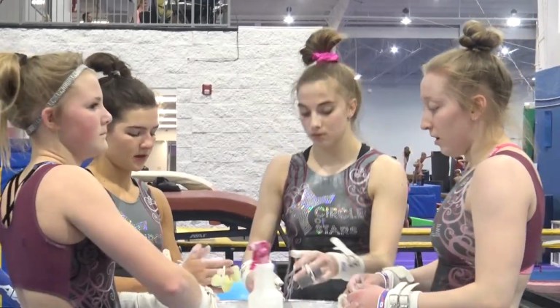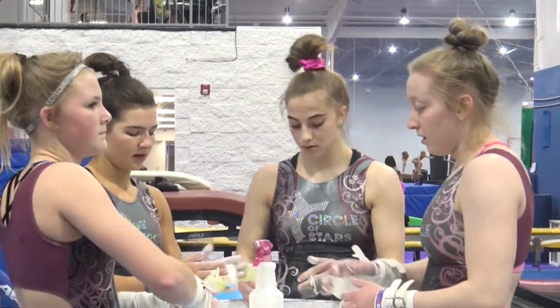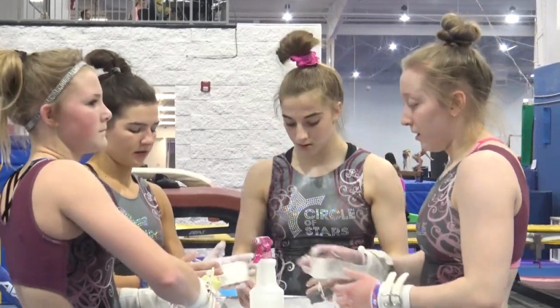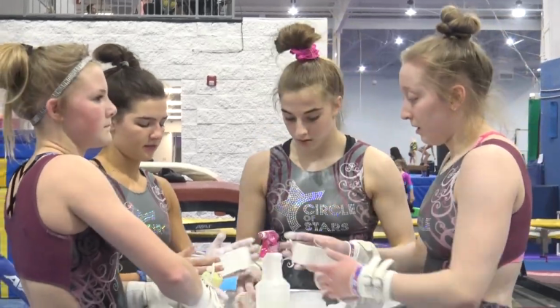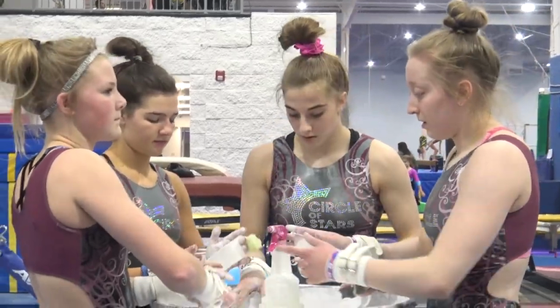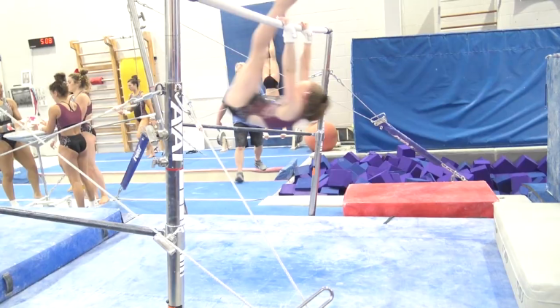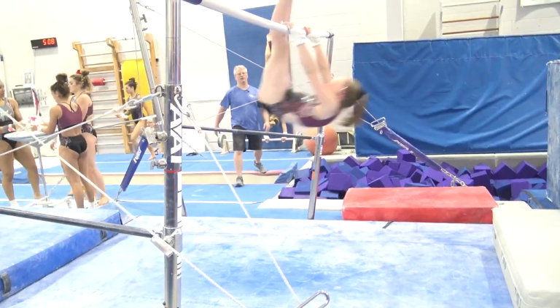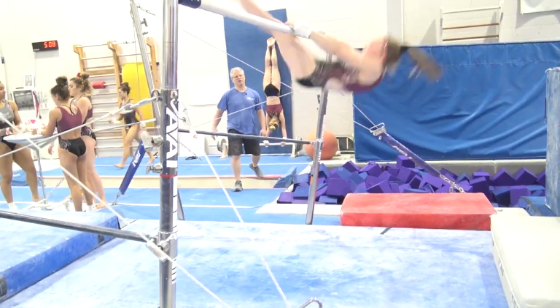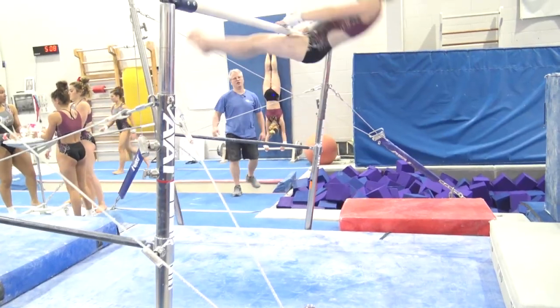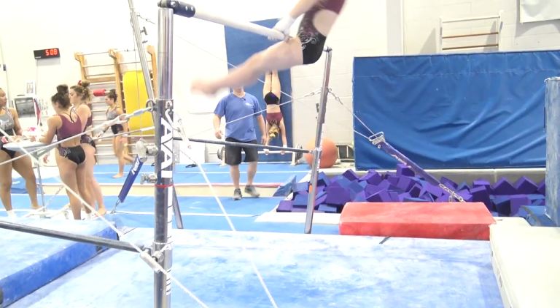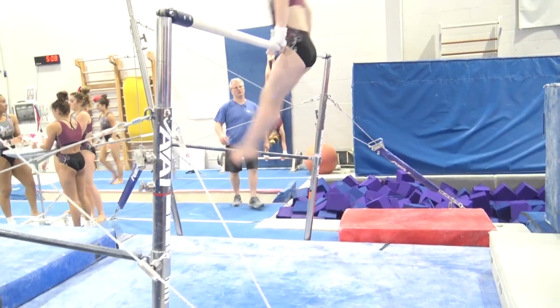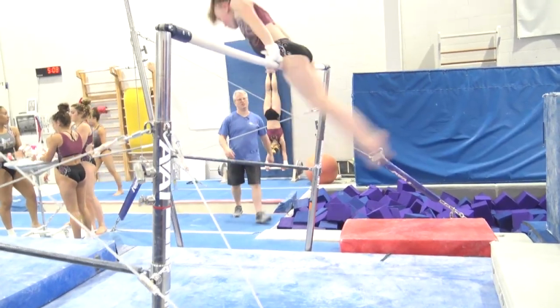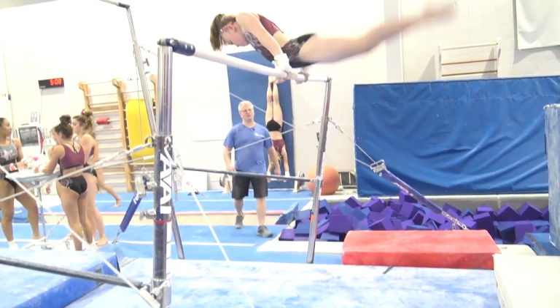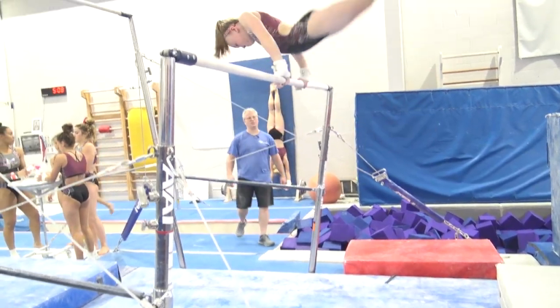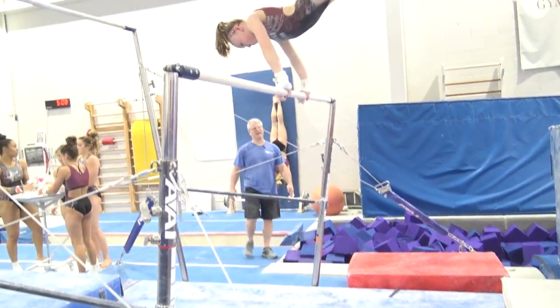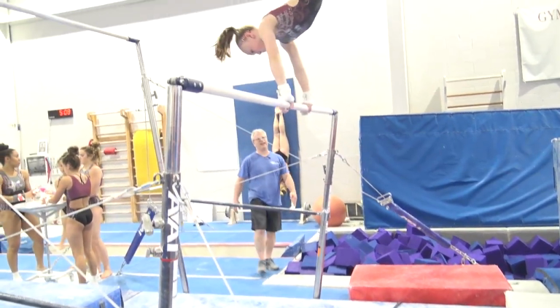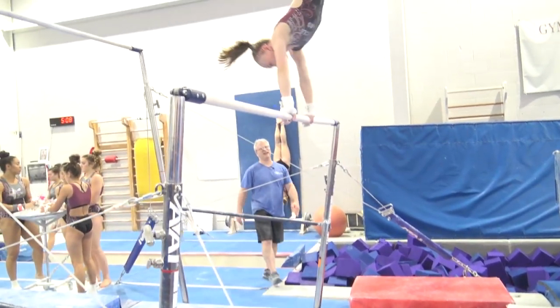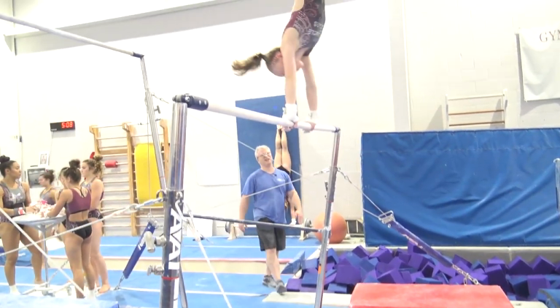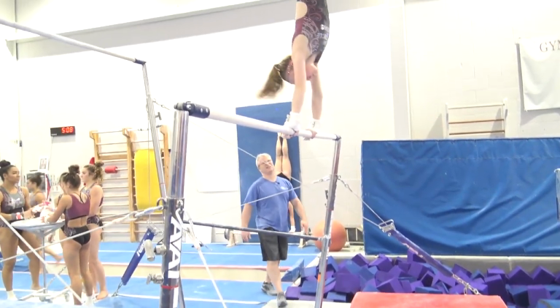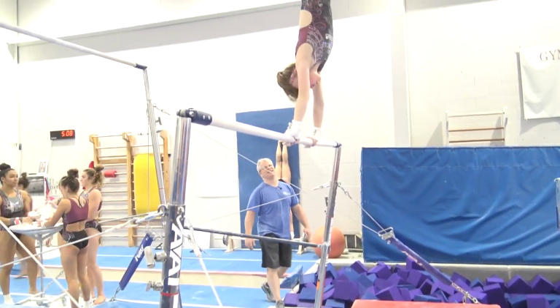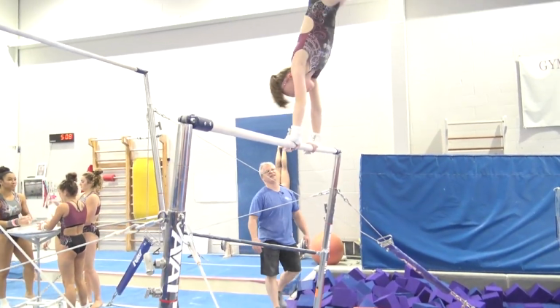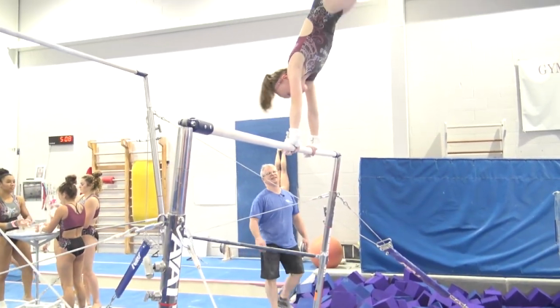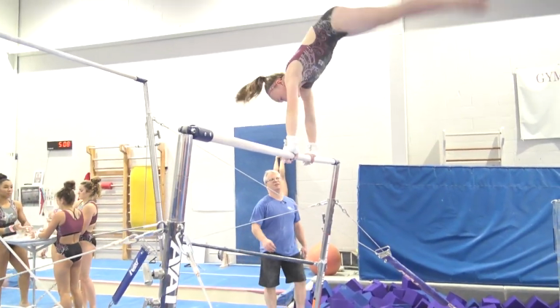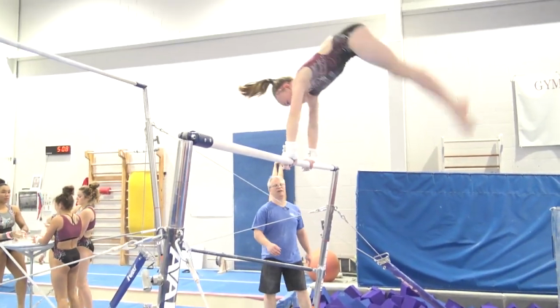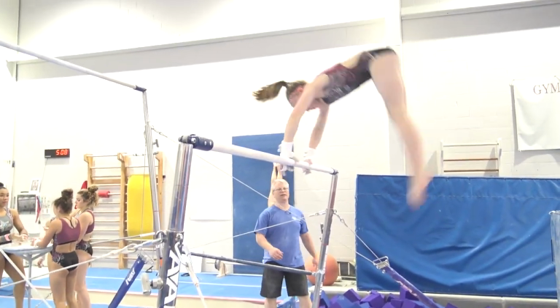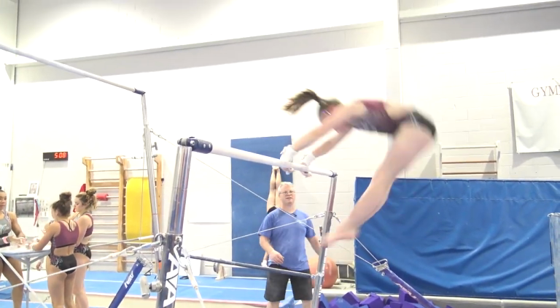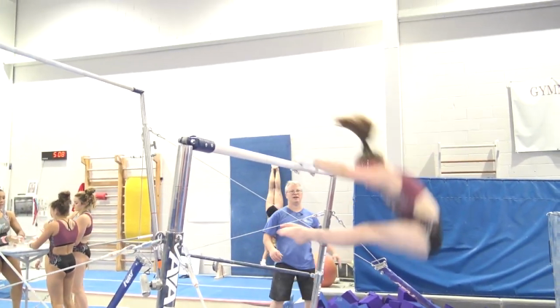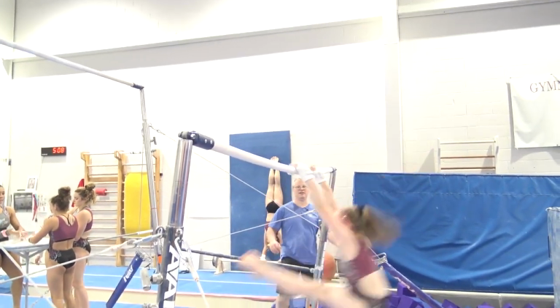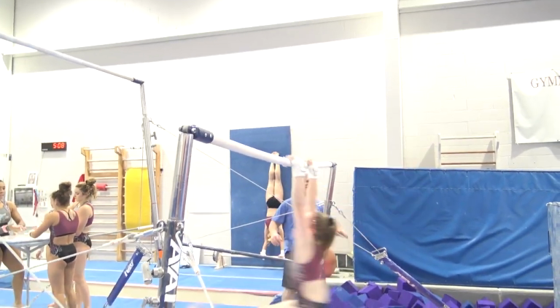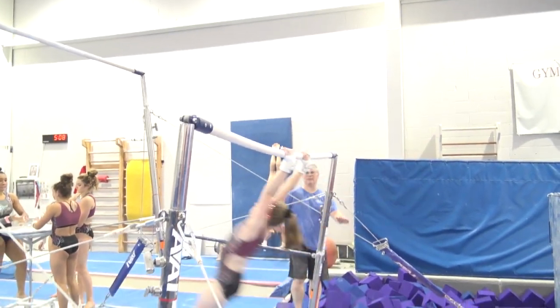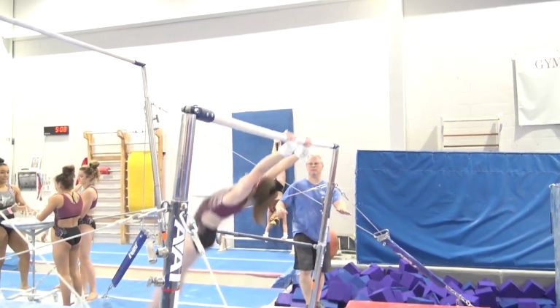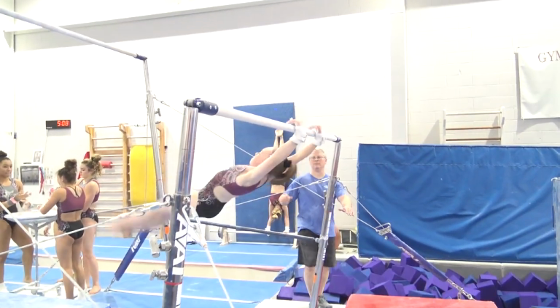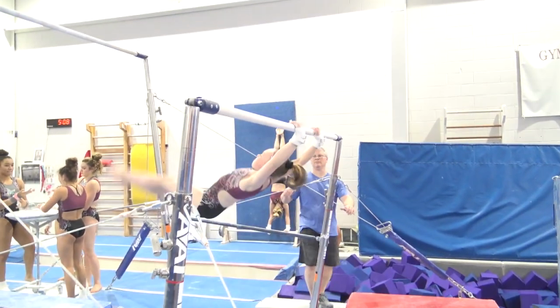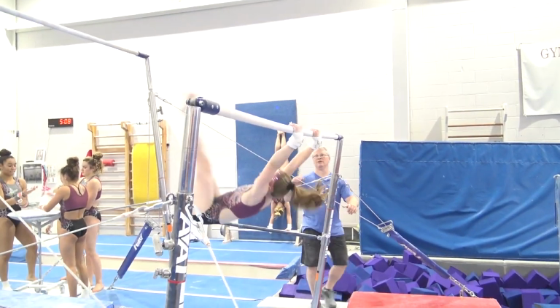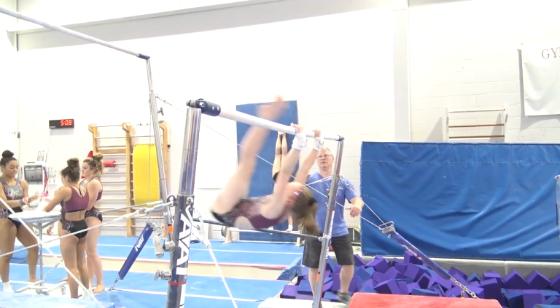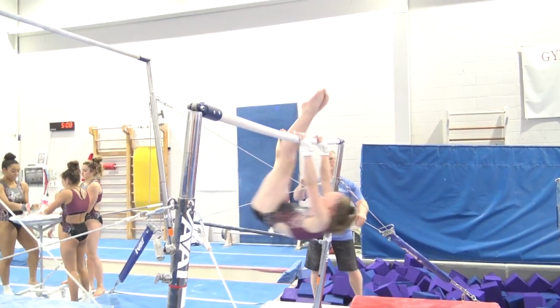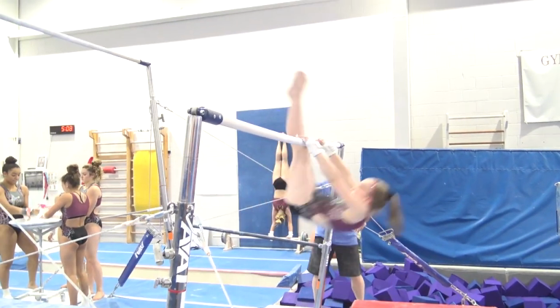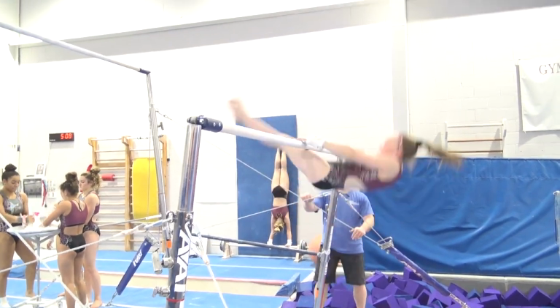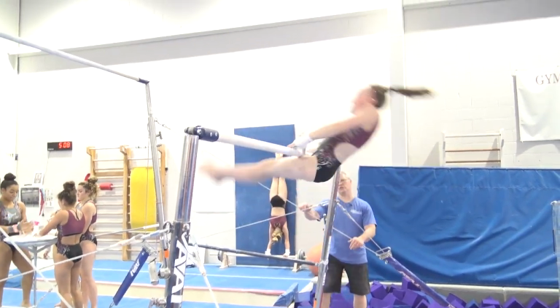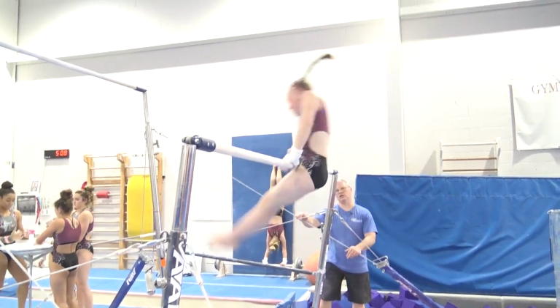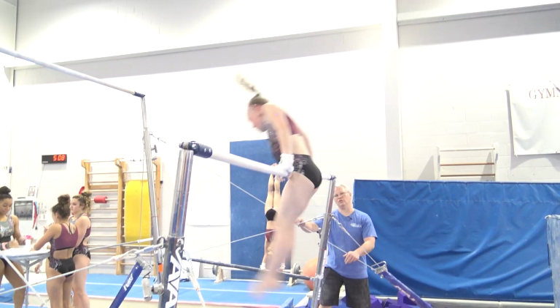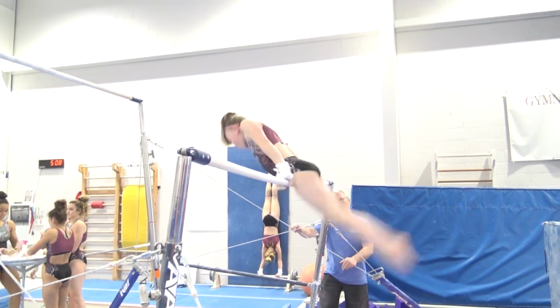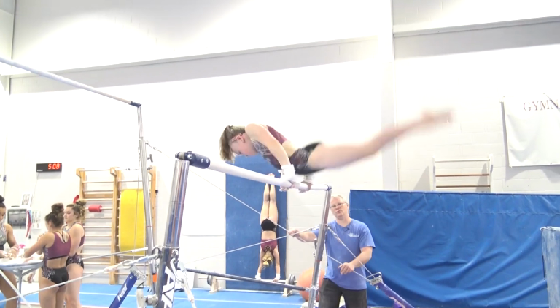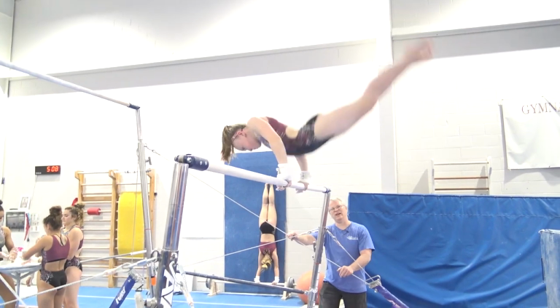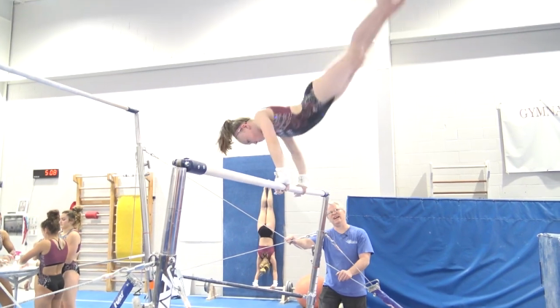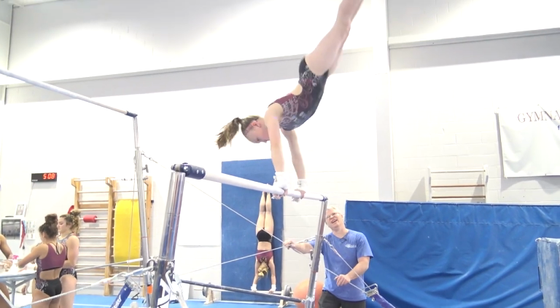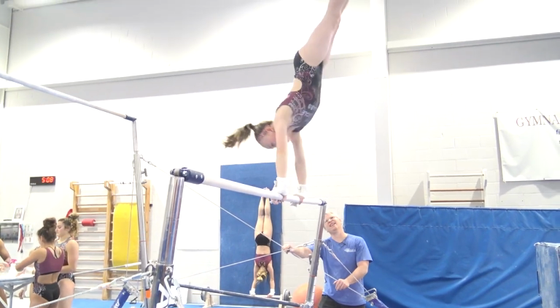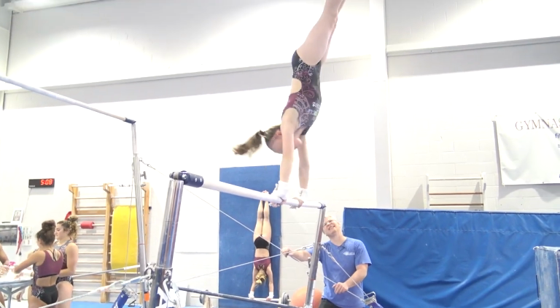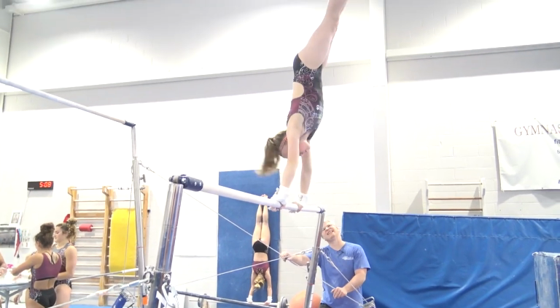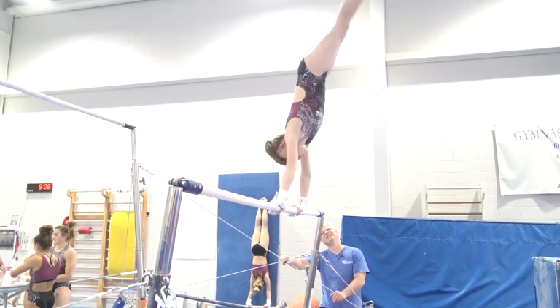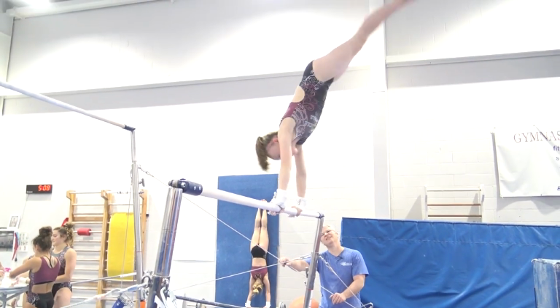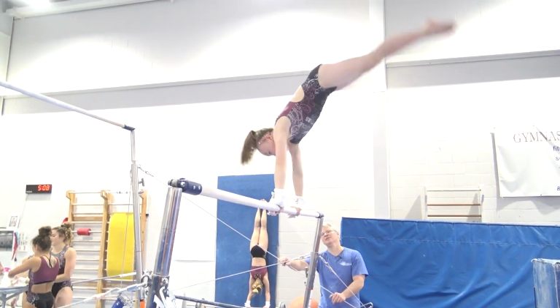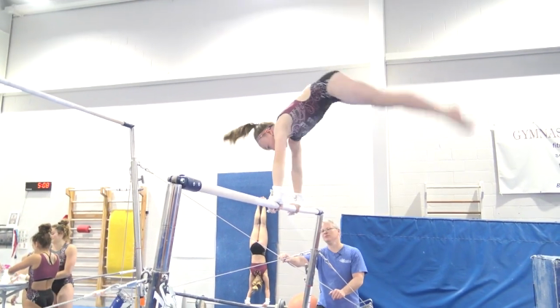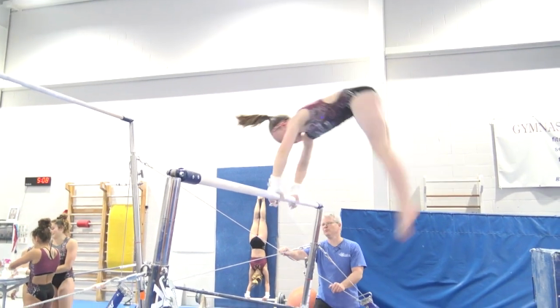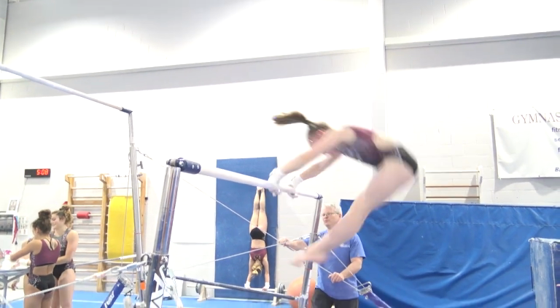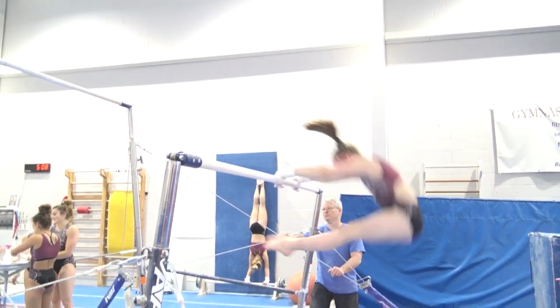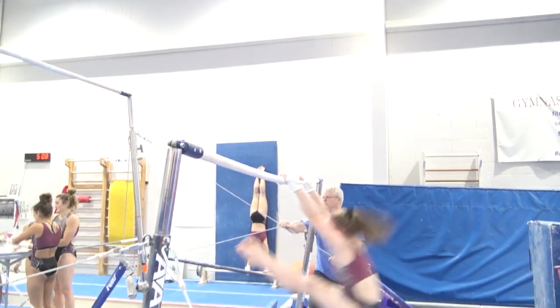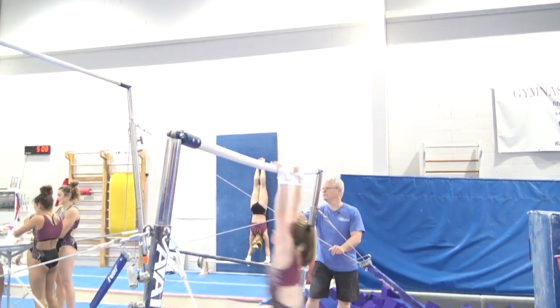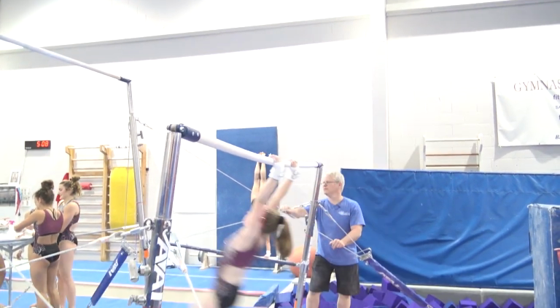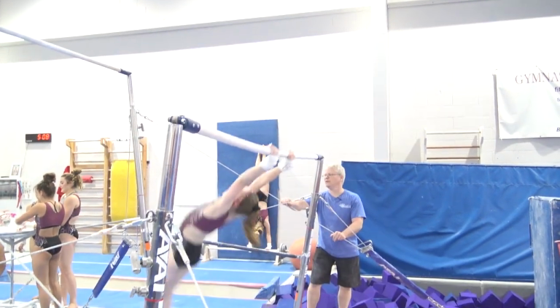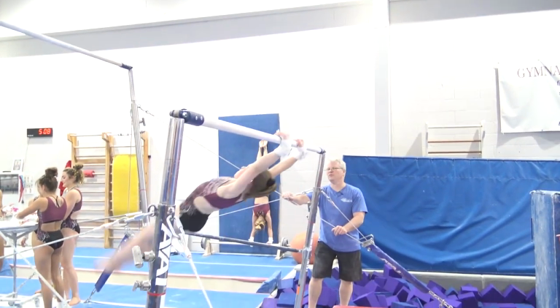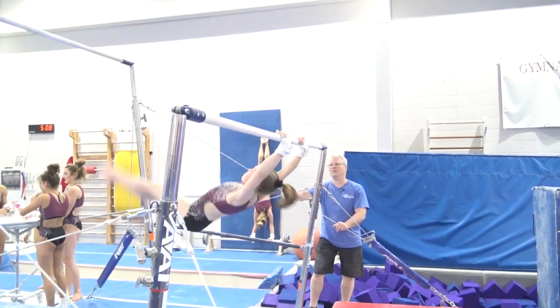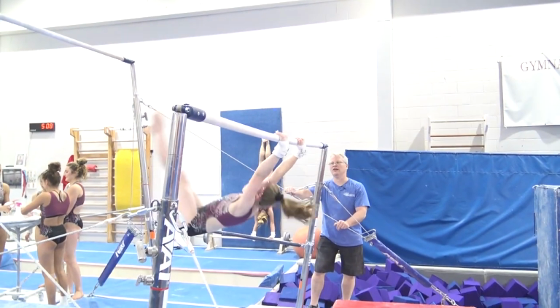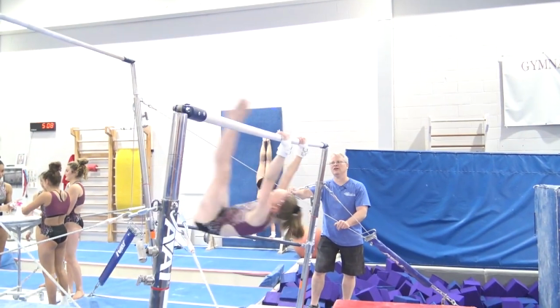Hold the toes and swing — I'm going to get that on top. Hold toes, swing. That was better.